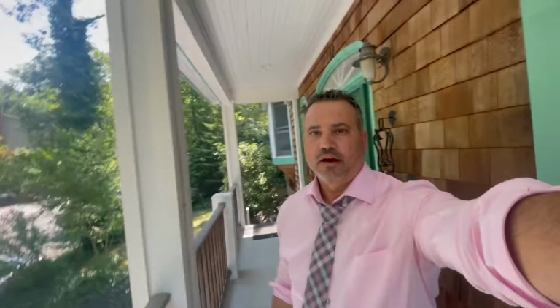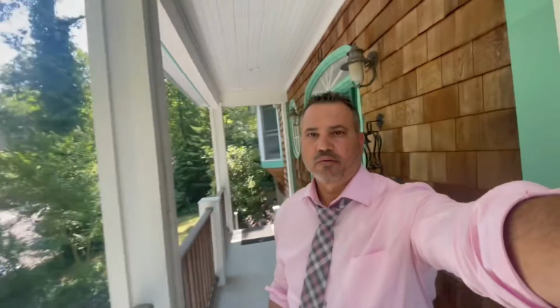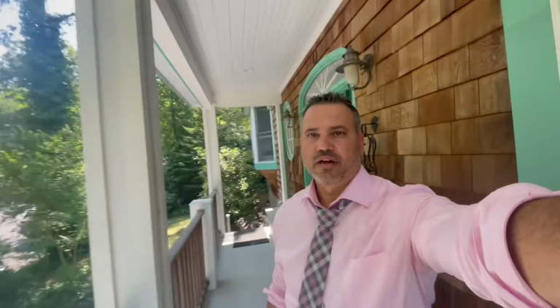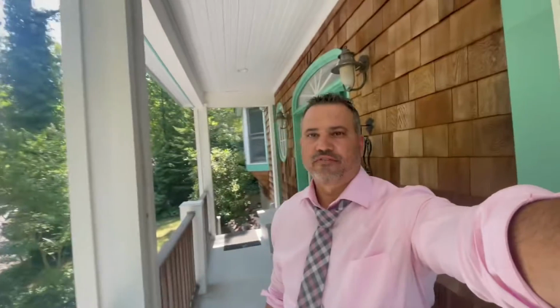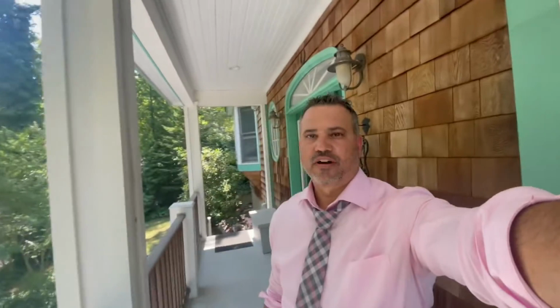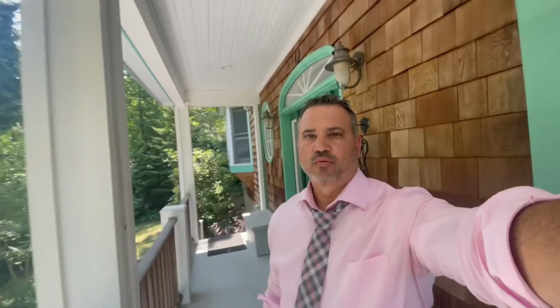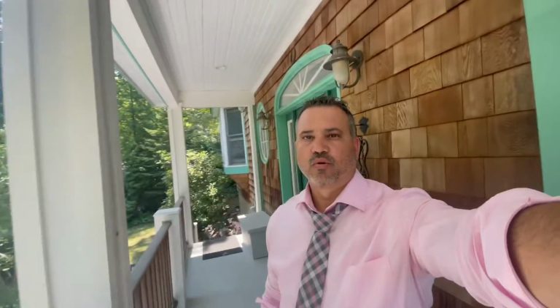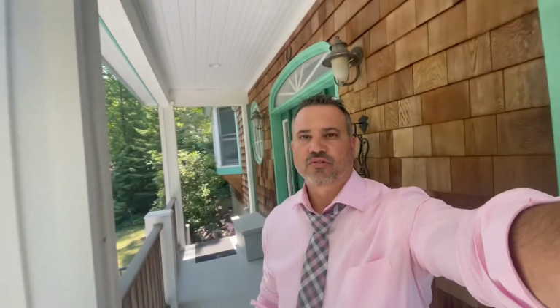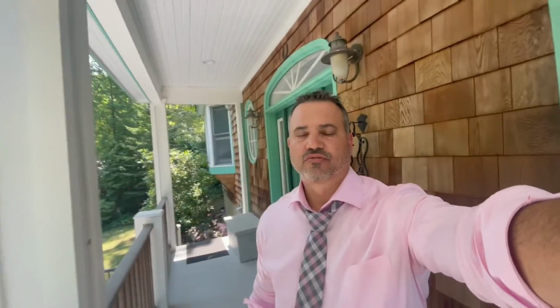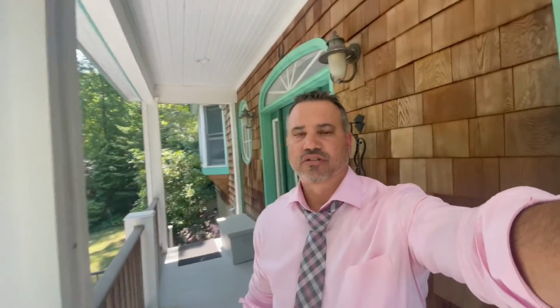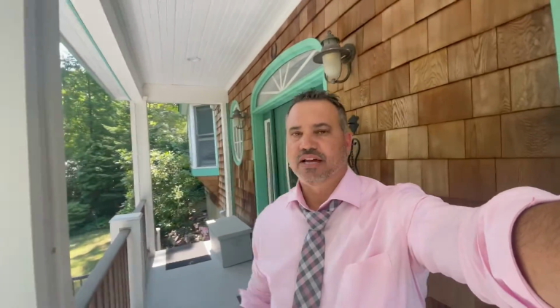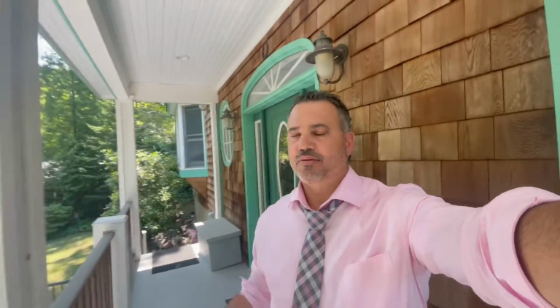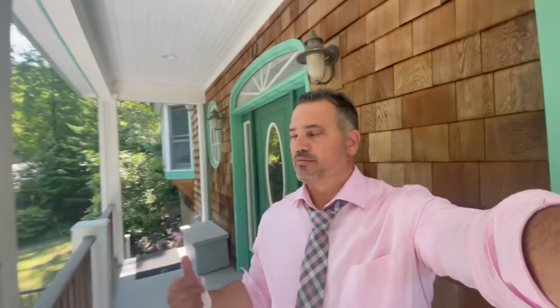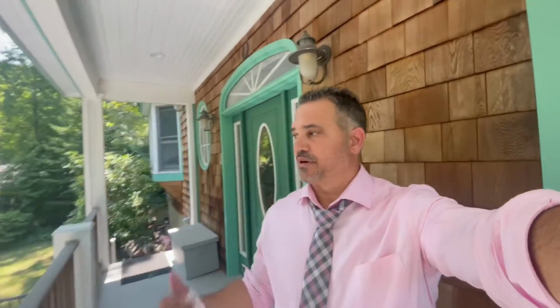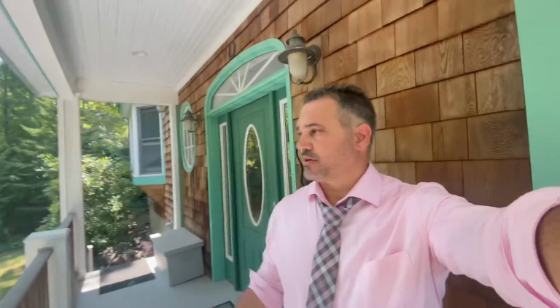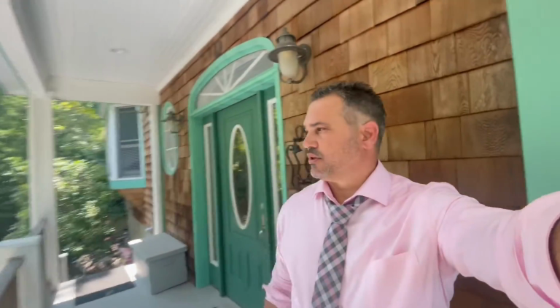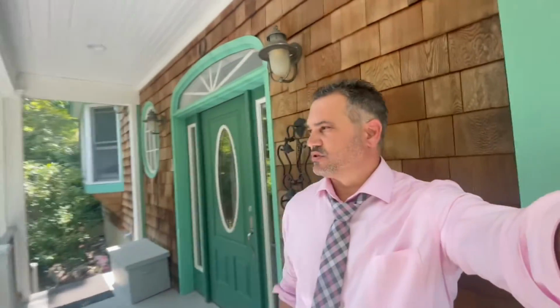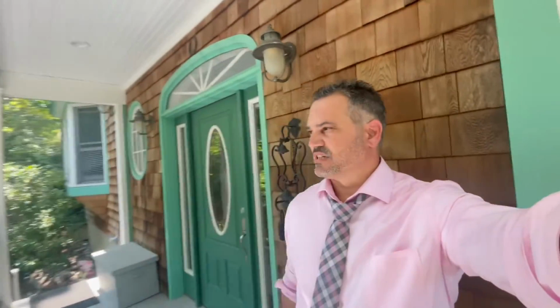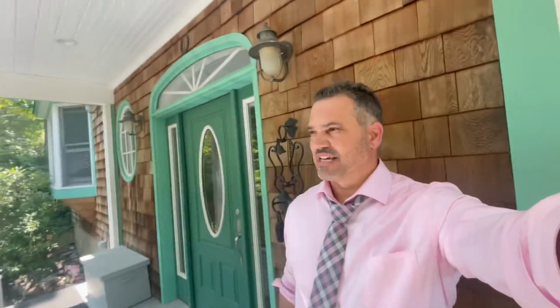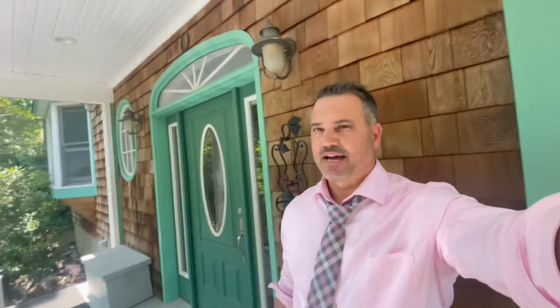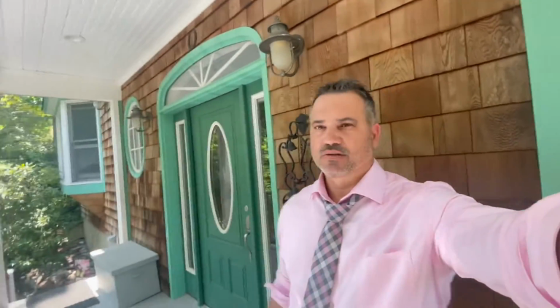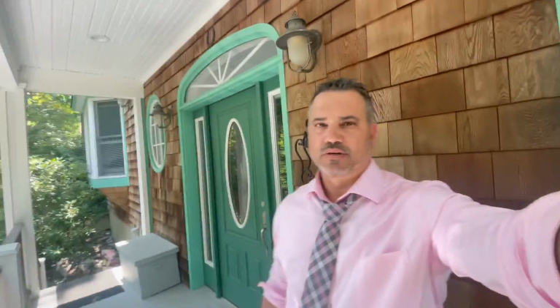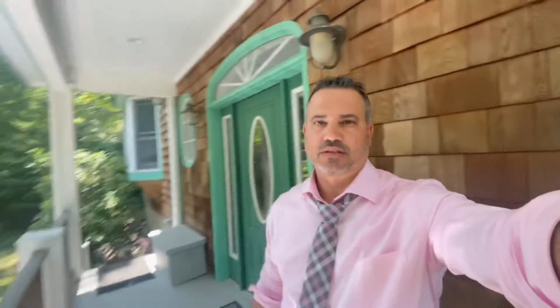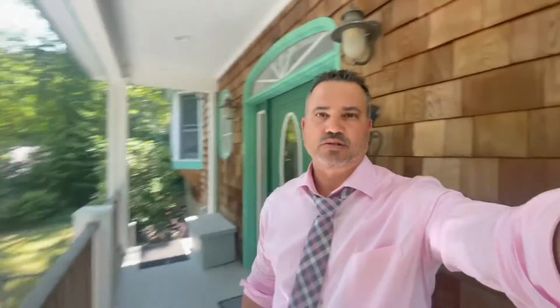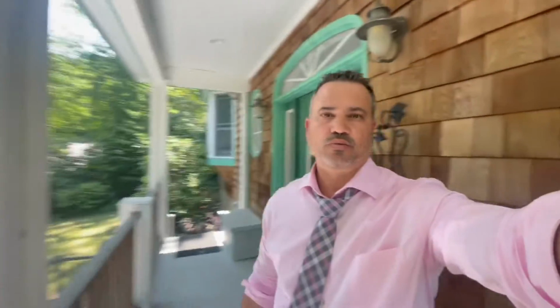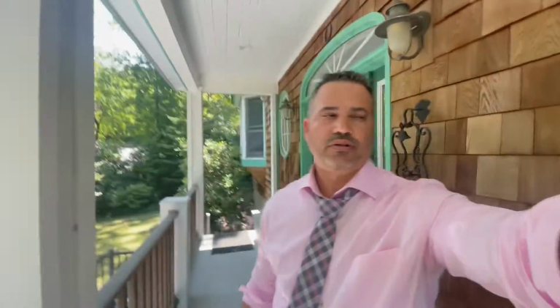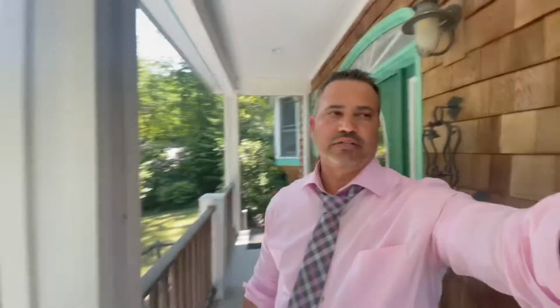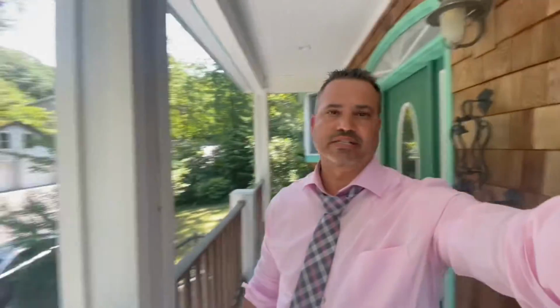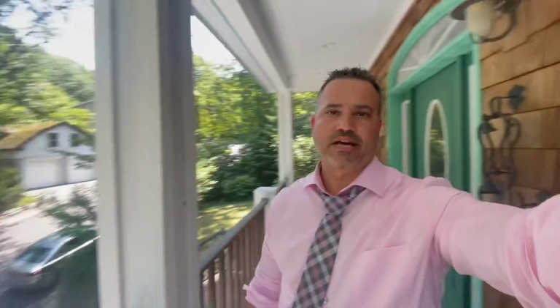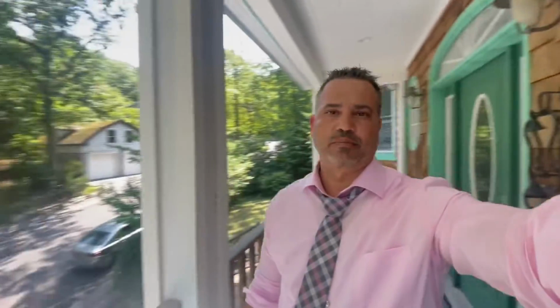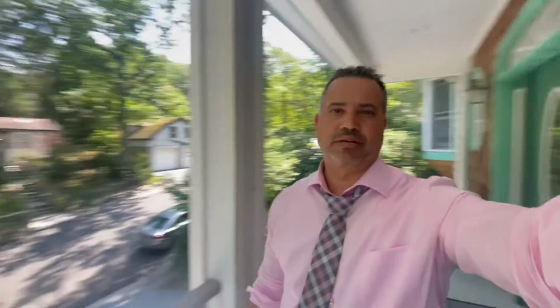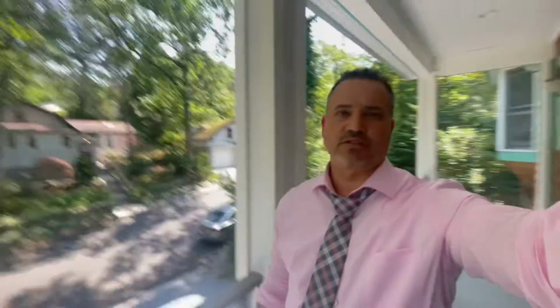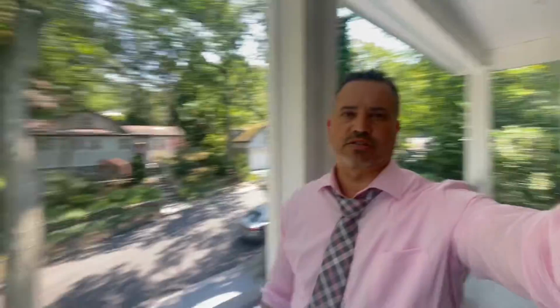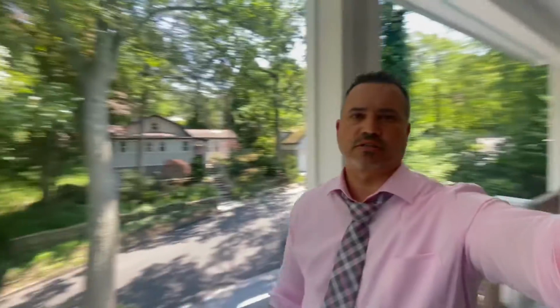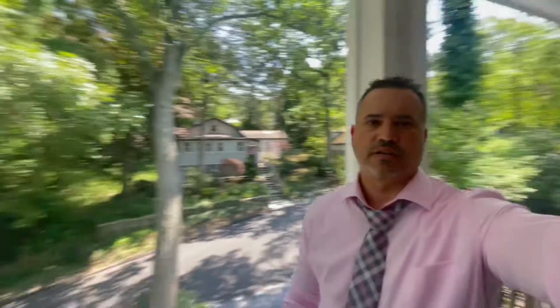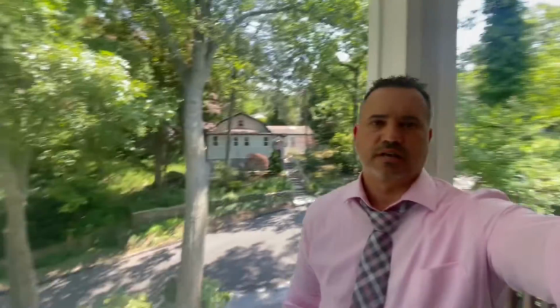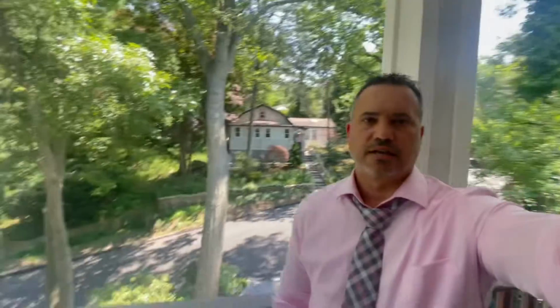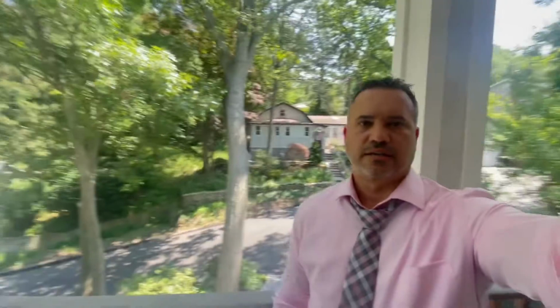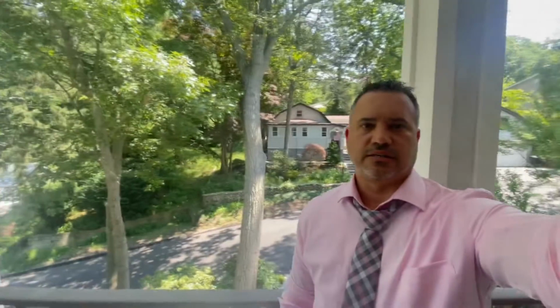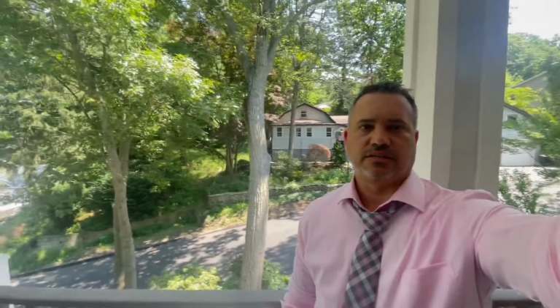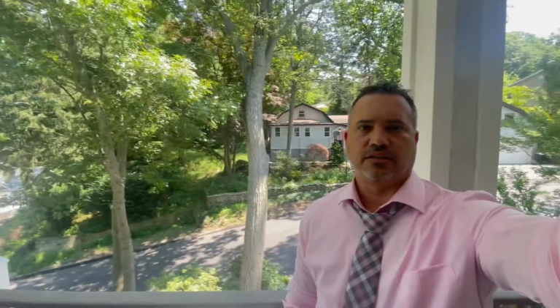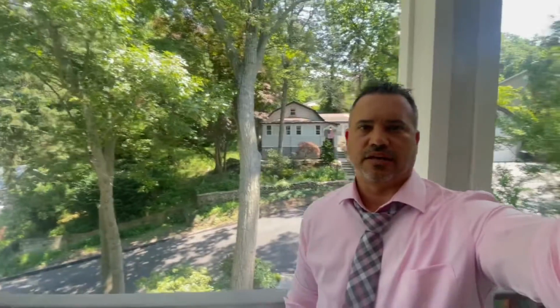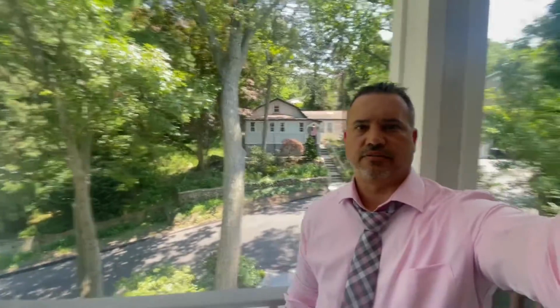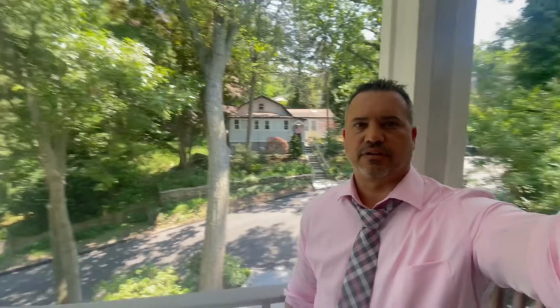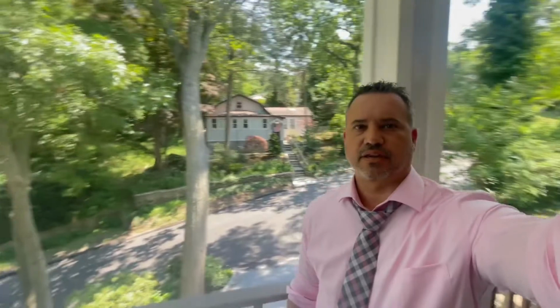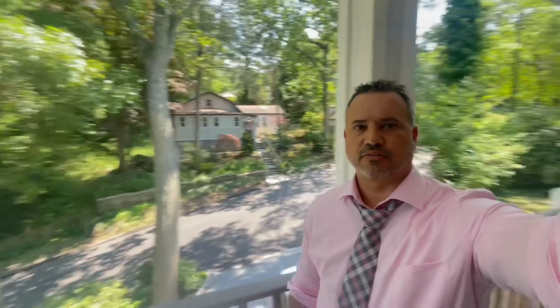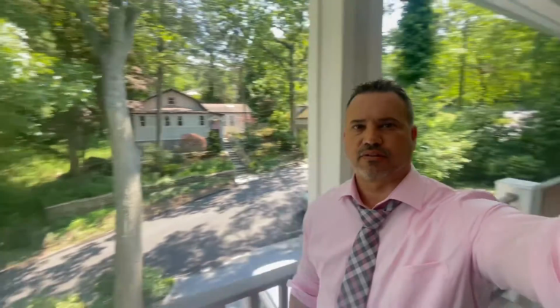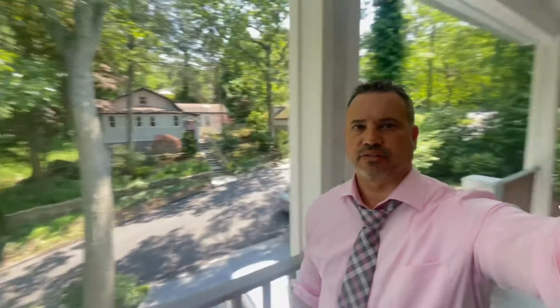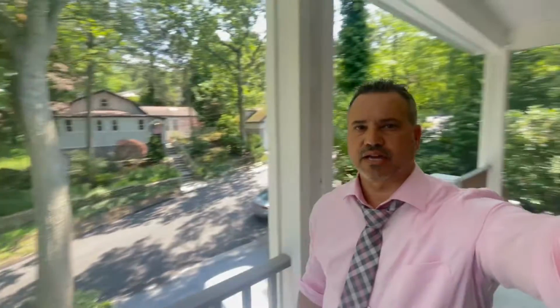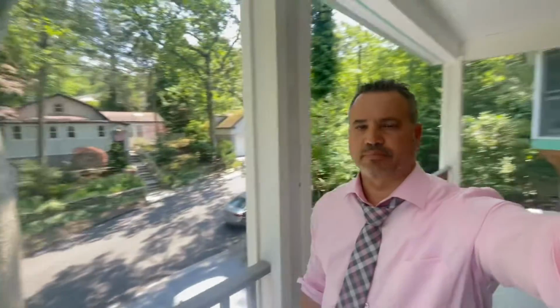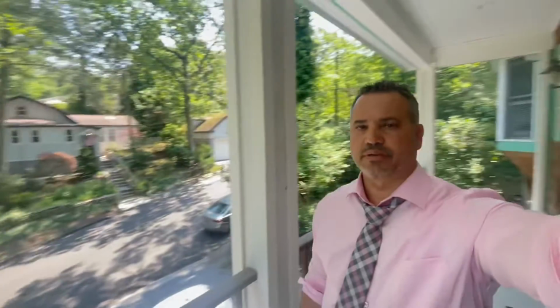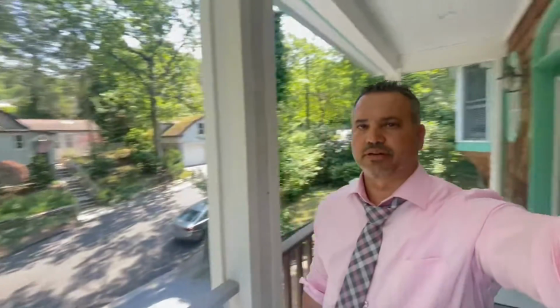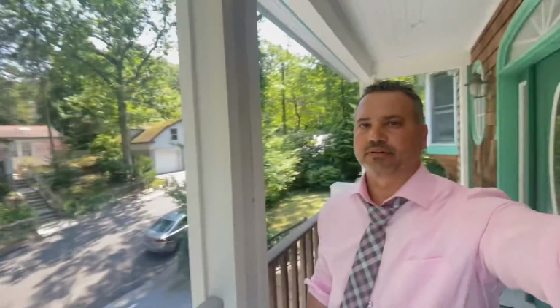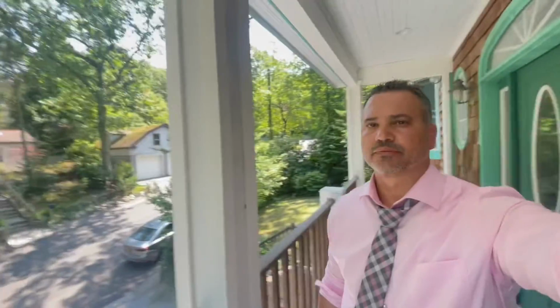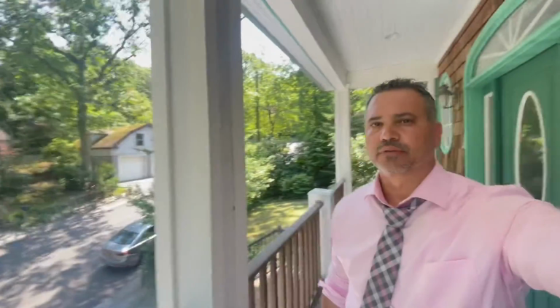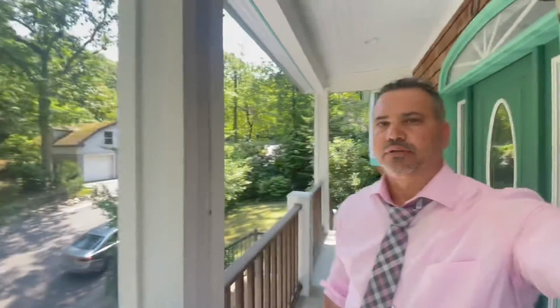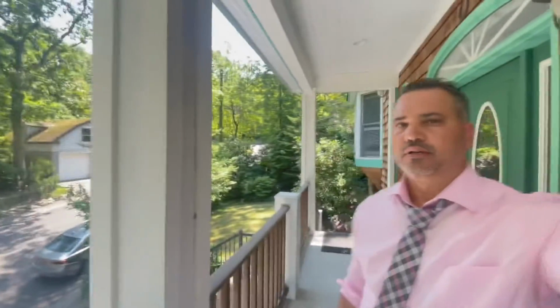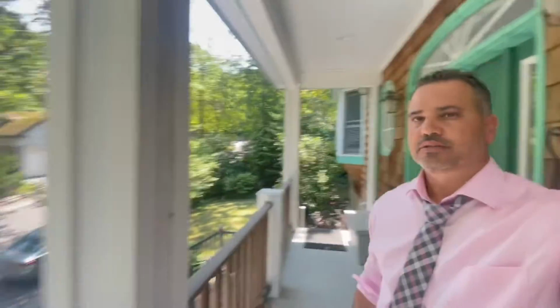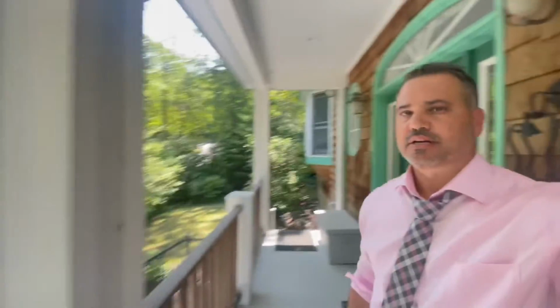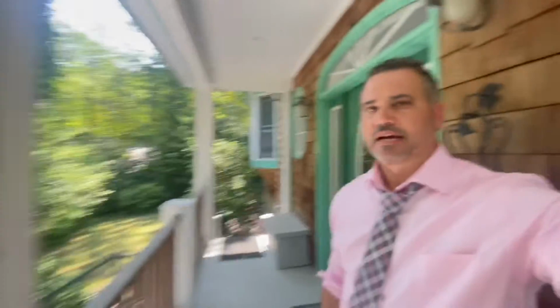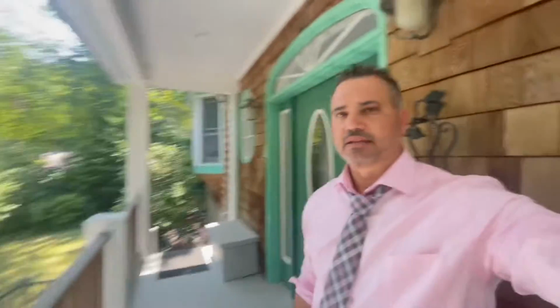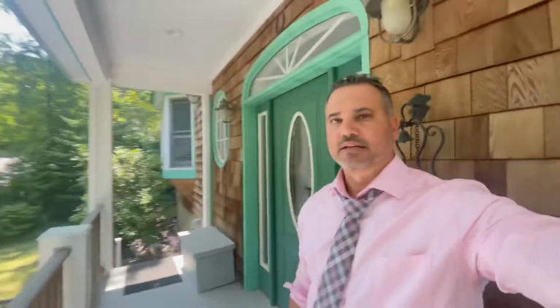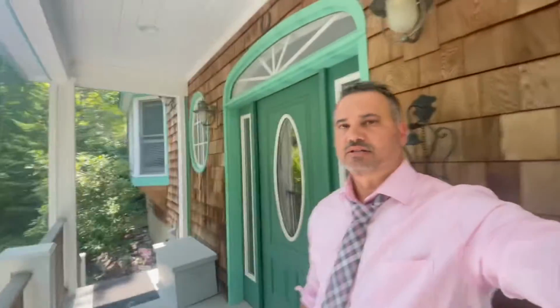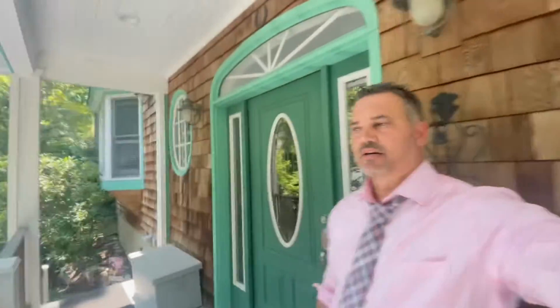We've got a final walkthrough today. We're about to close this house. We've got this one in Sound Beach — nice little area, like you're on the top of the hill. Check out the inside.